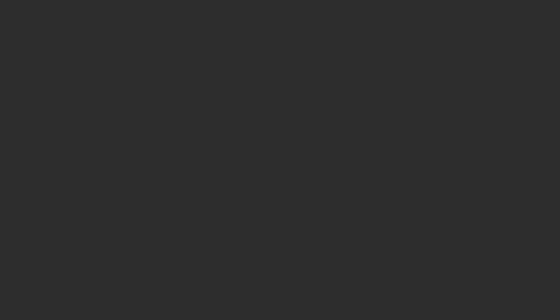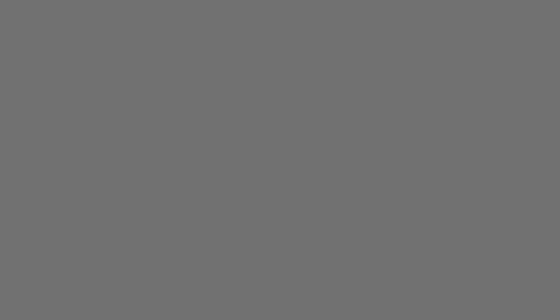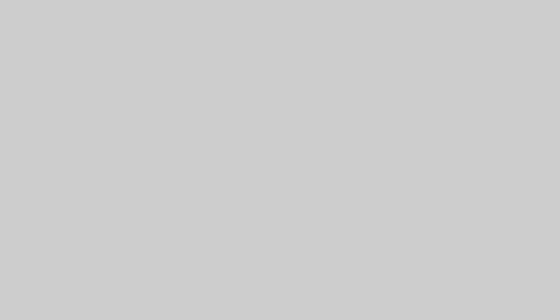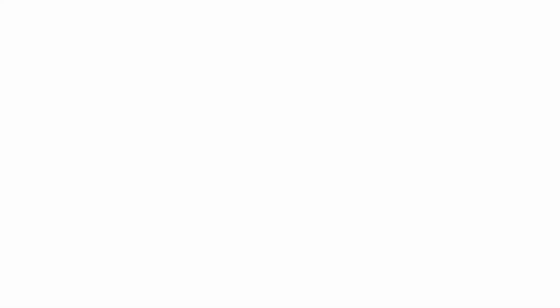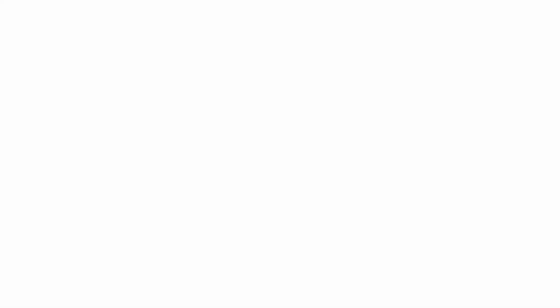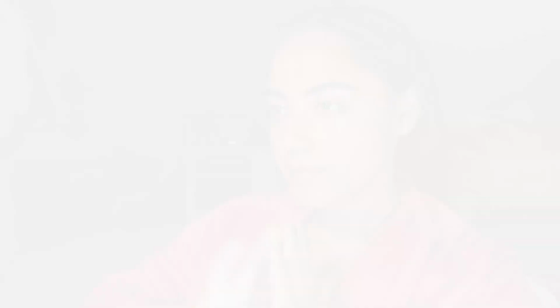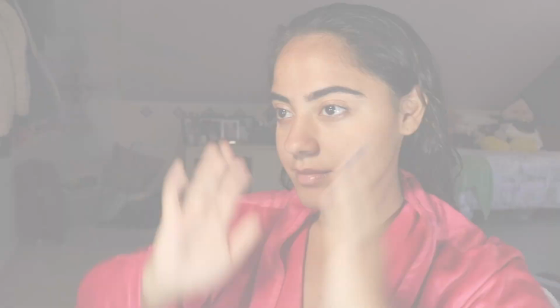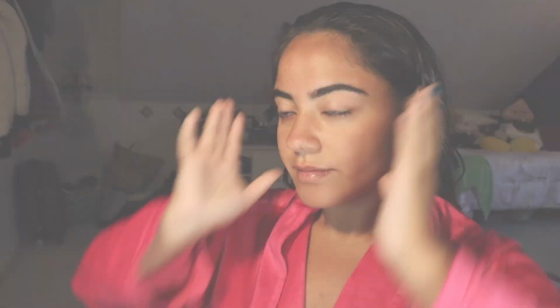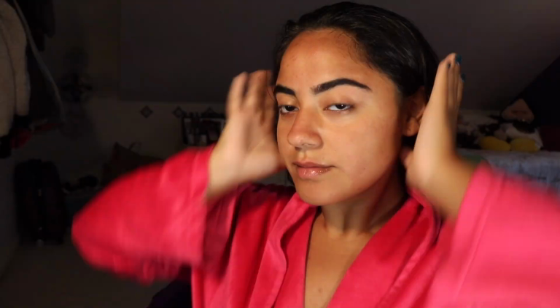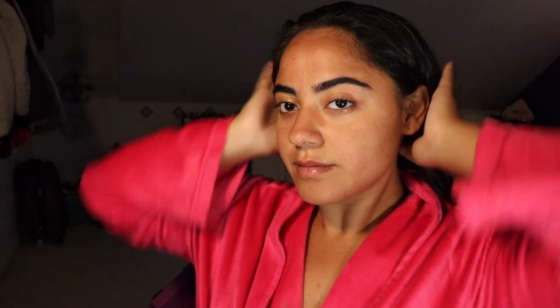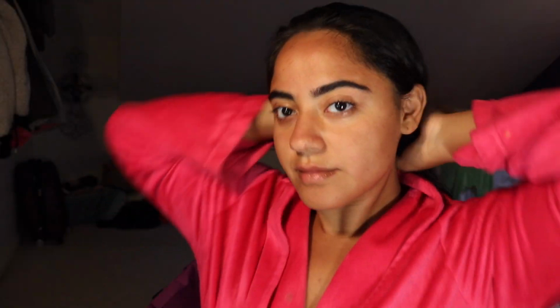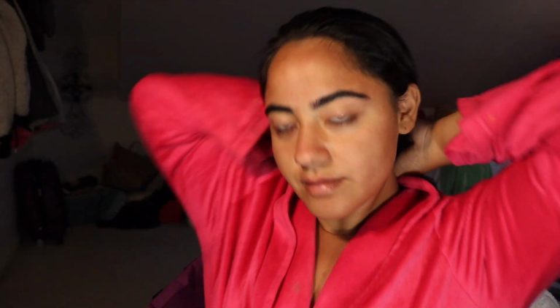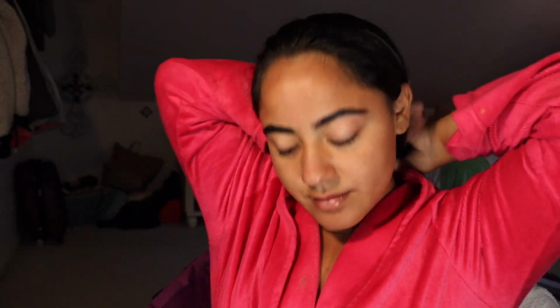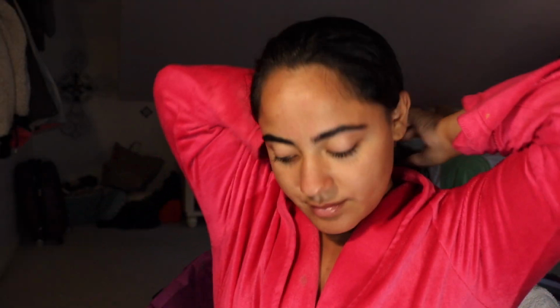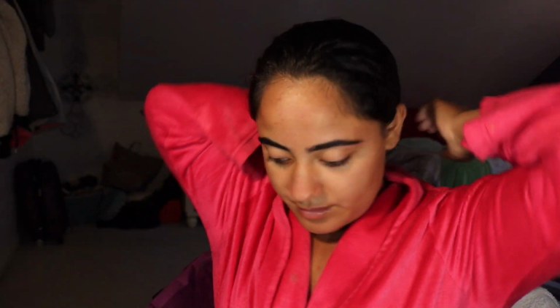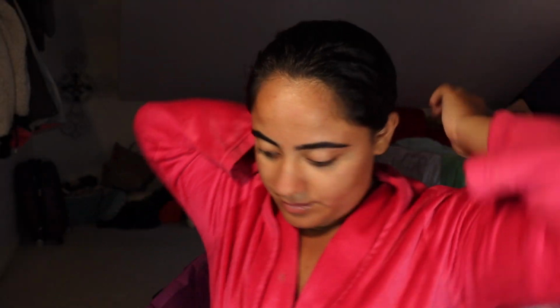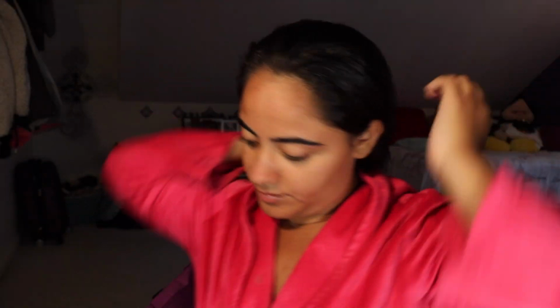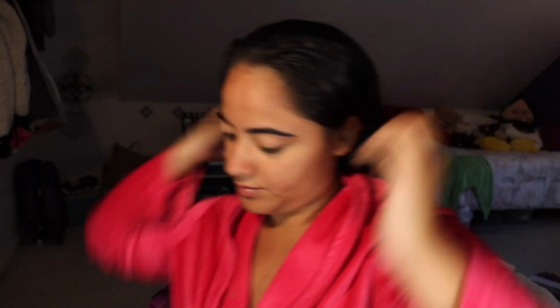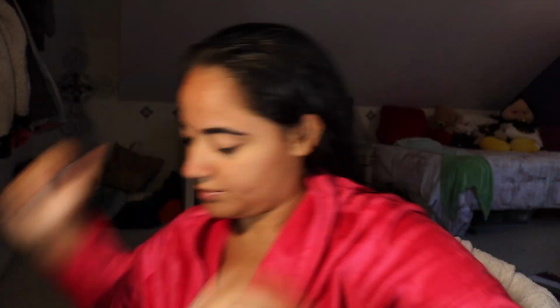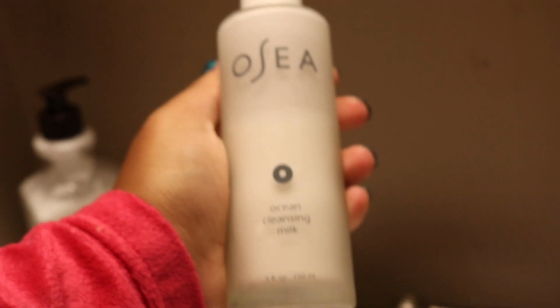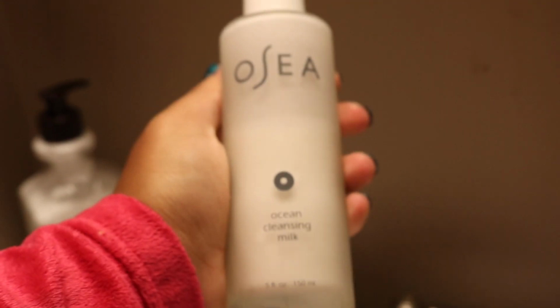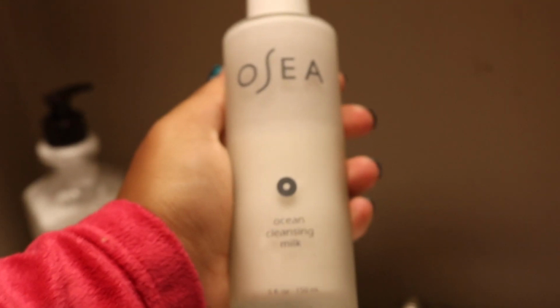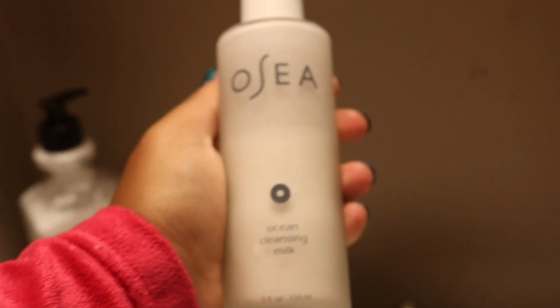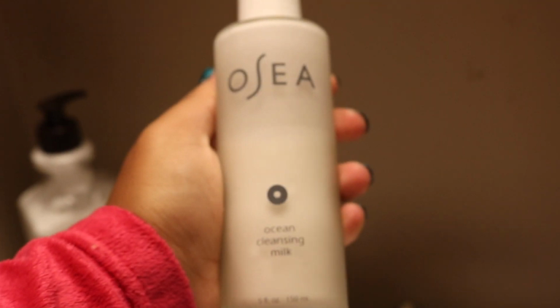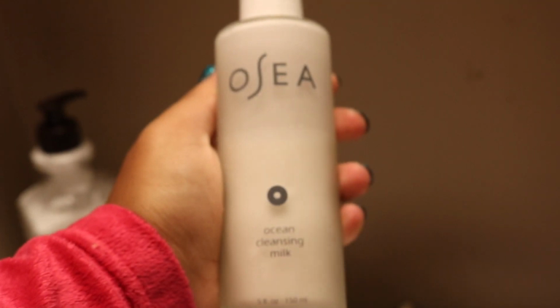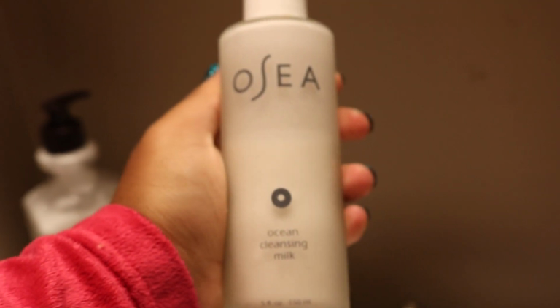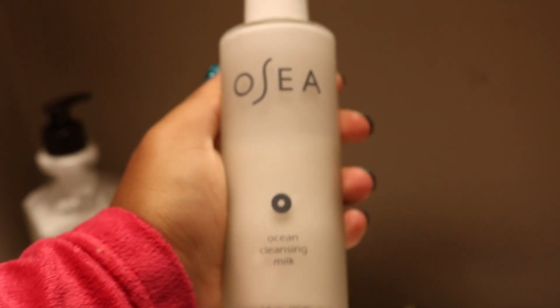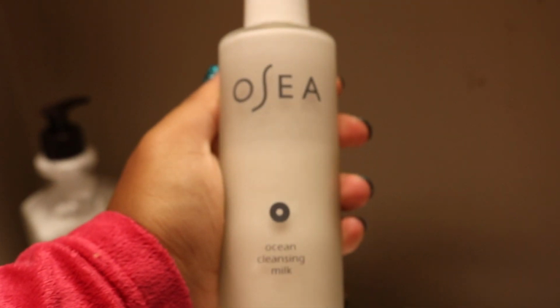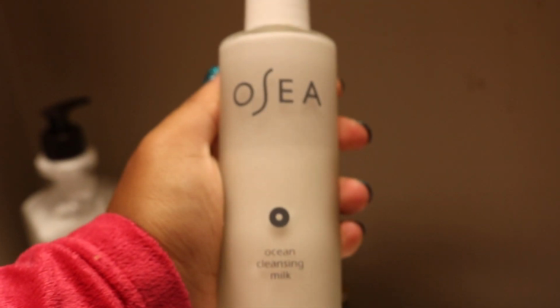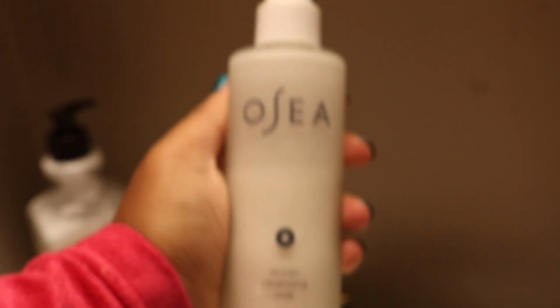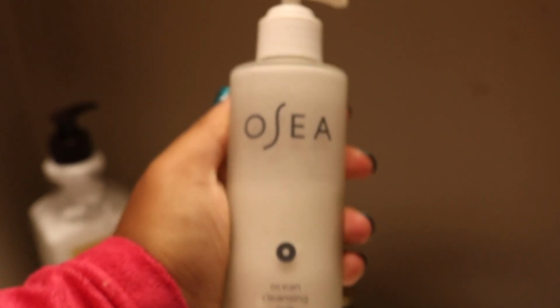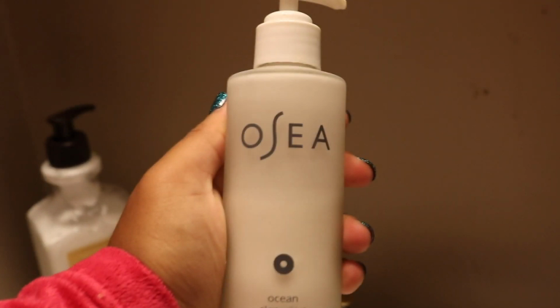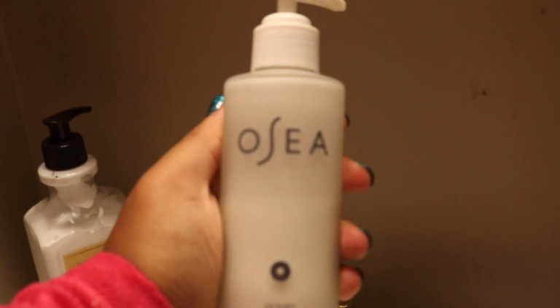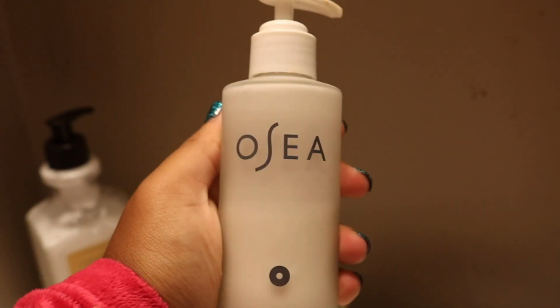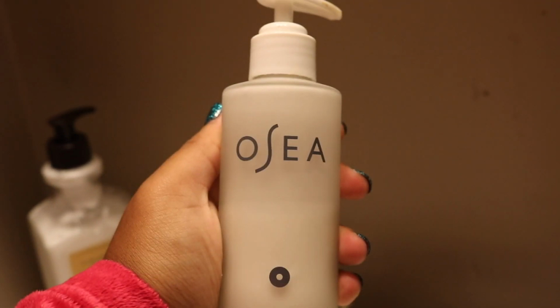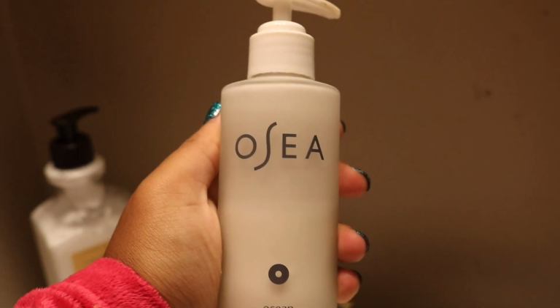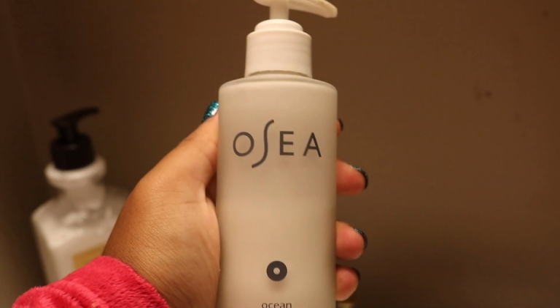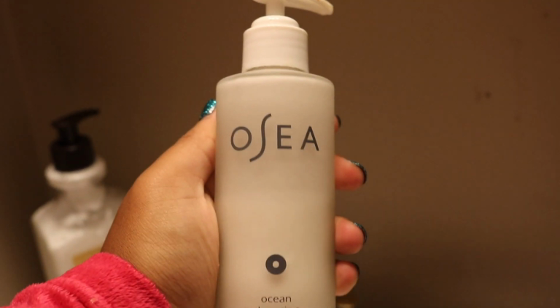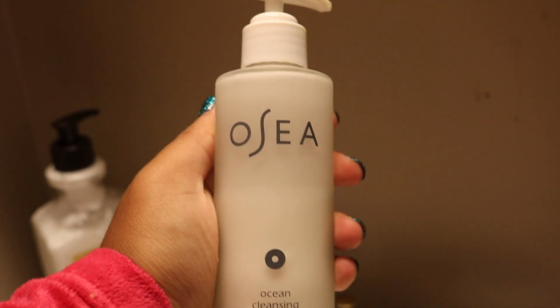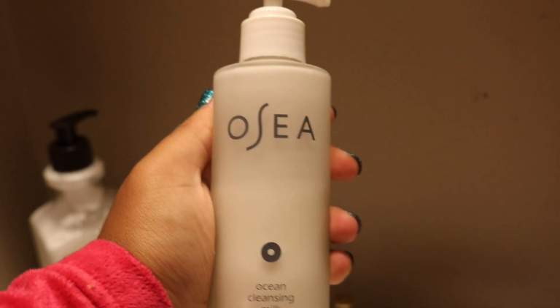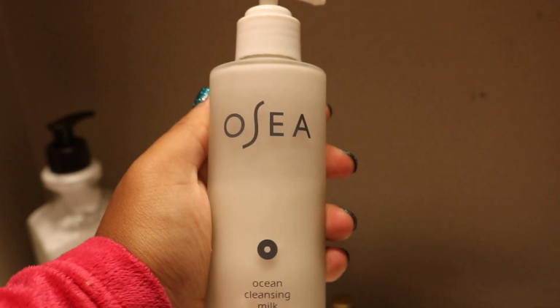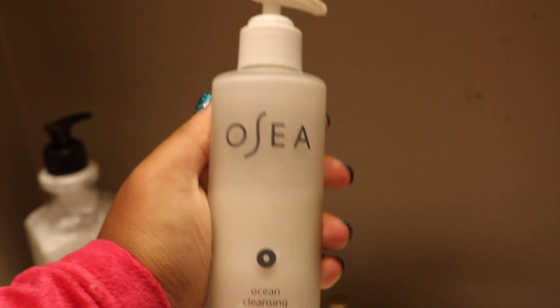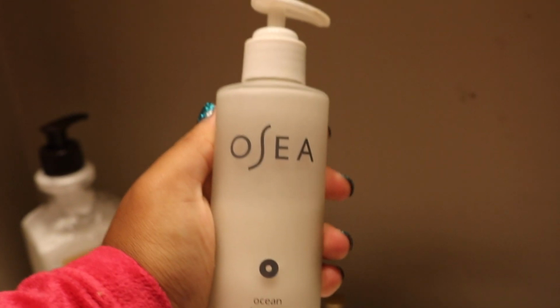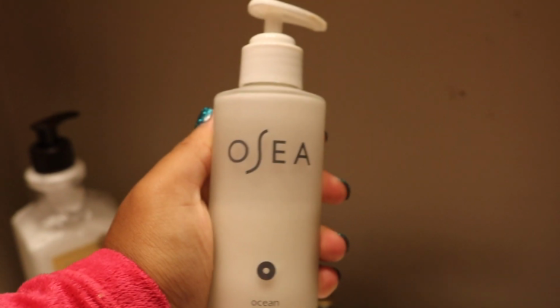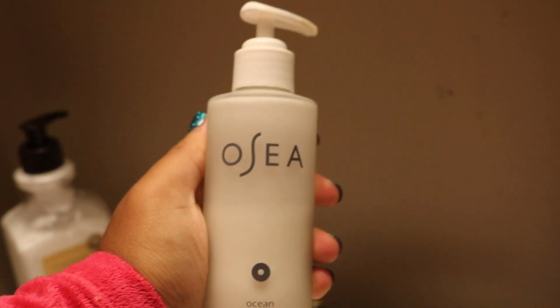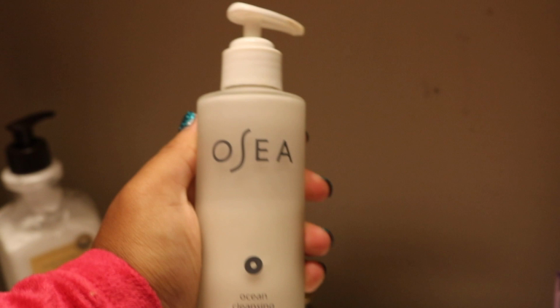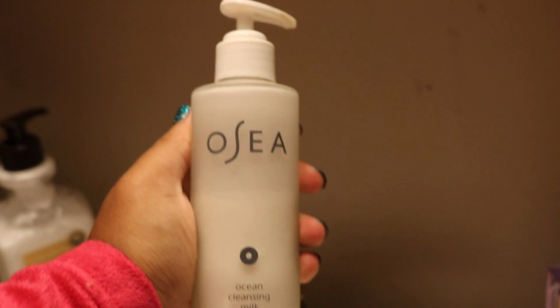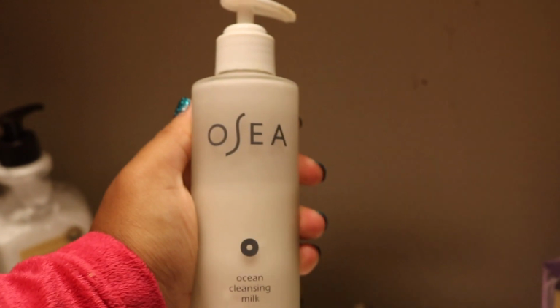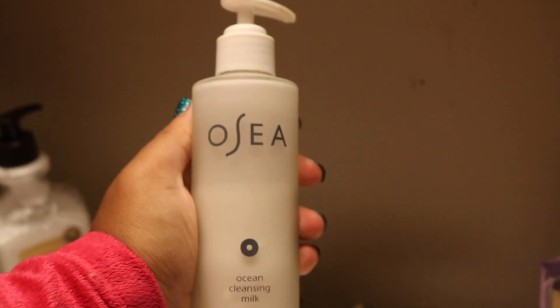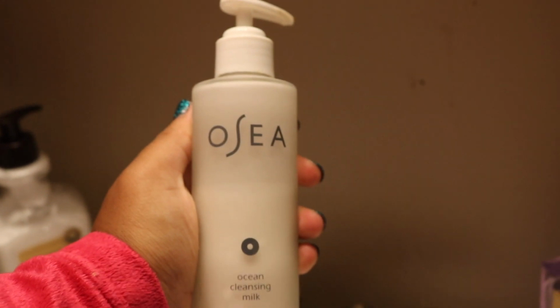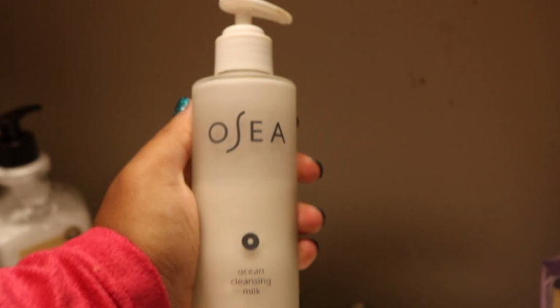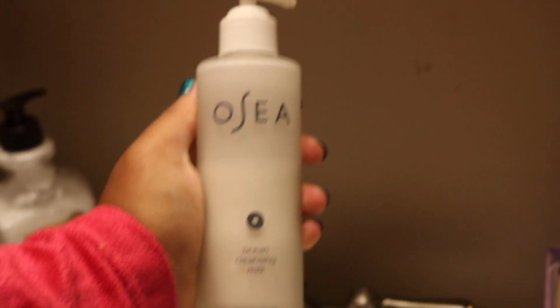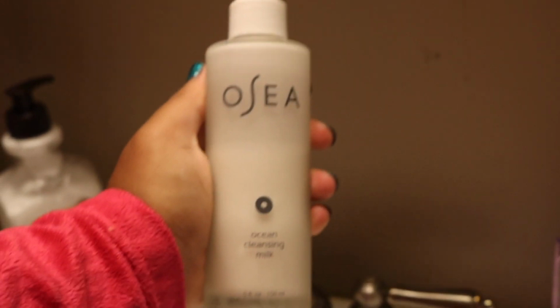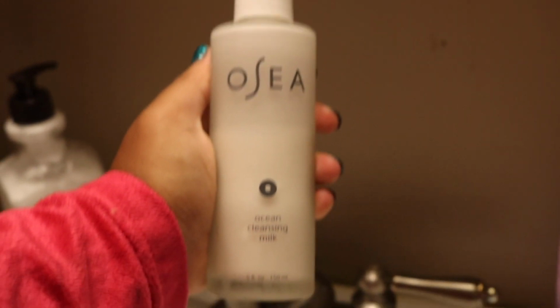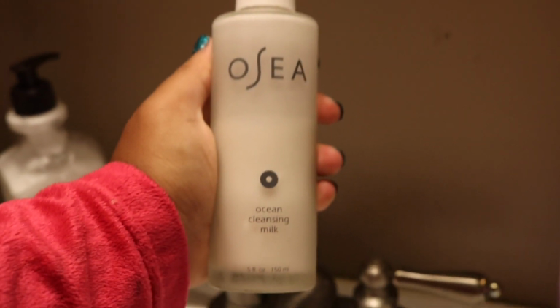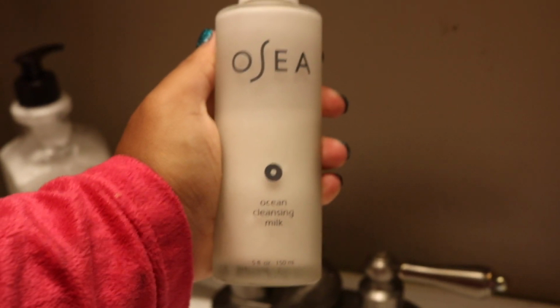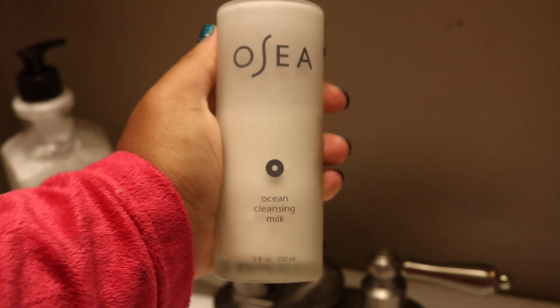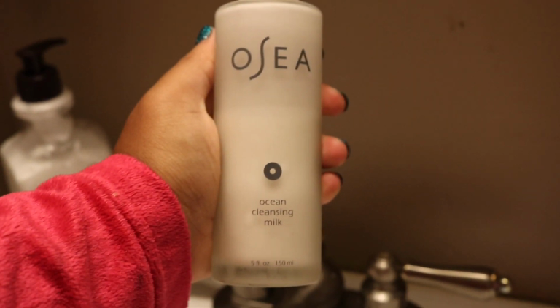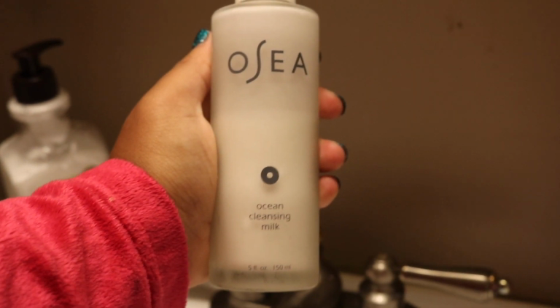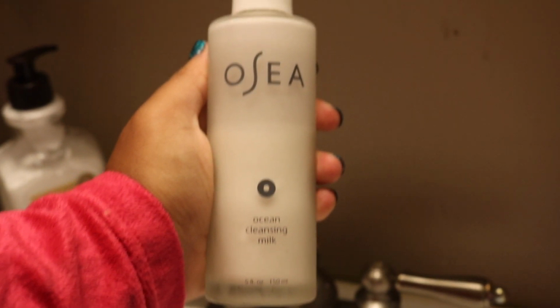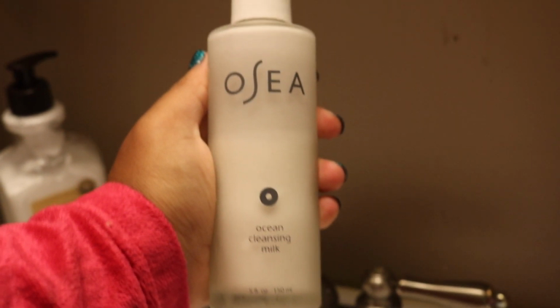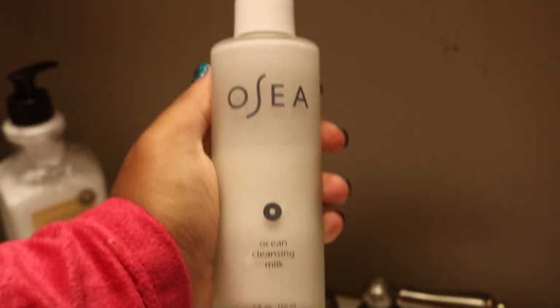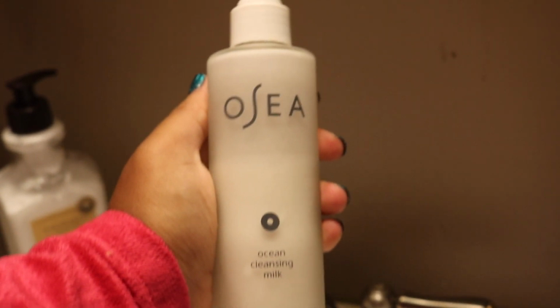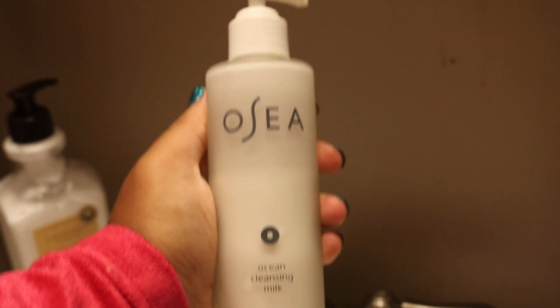Hey everyone, welcome back. Today I will be showing you how I do my dermaplaning slash face IPL laser hair removal.